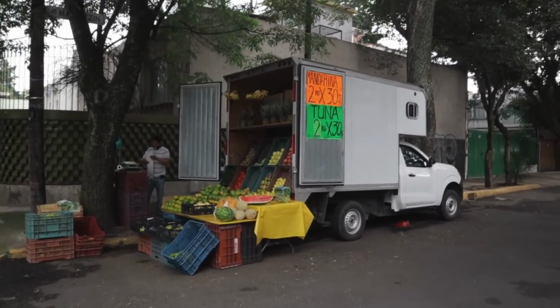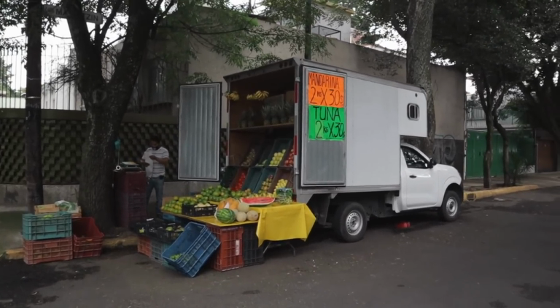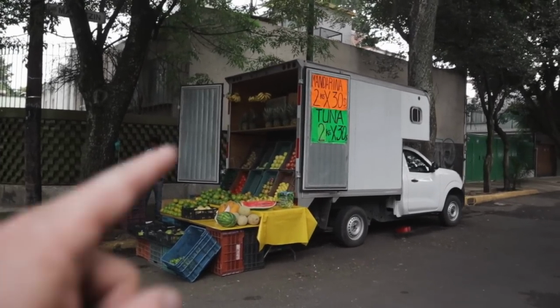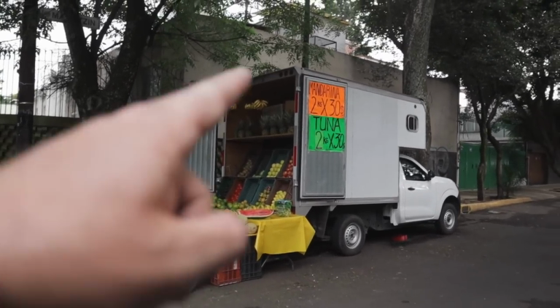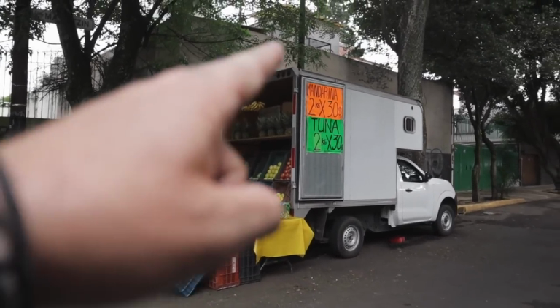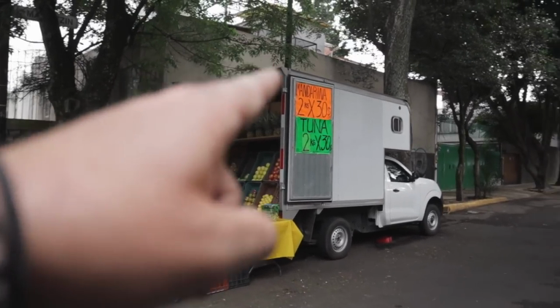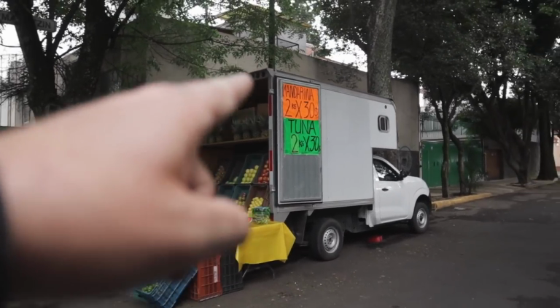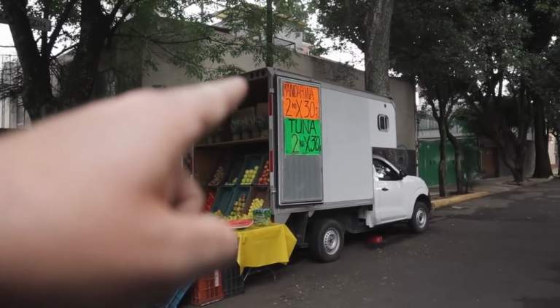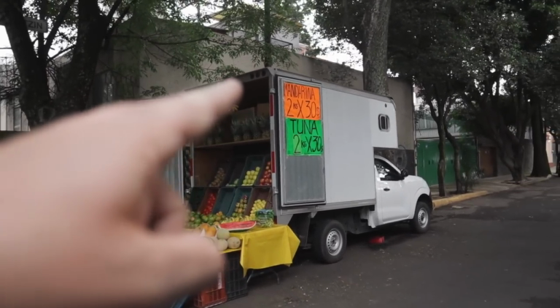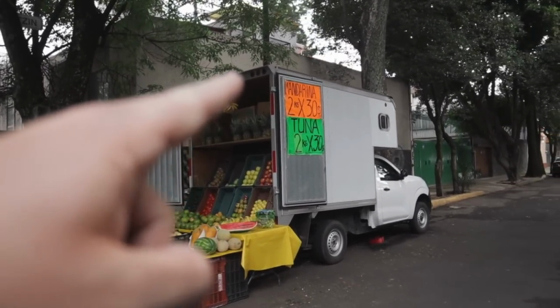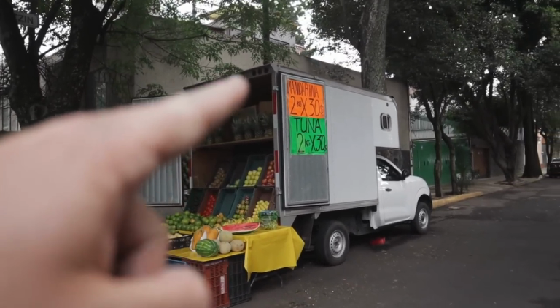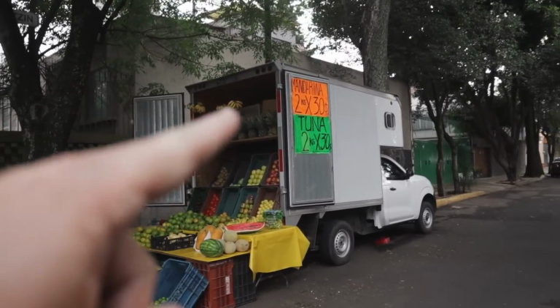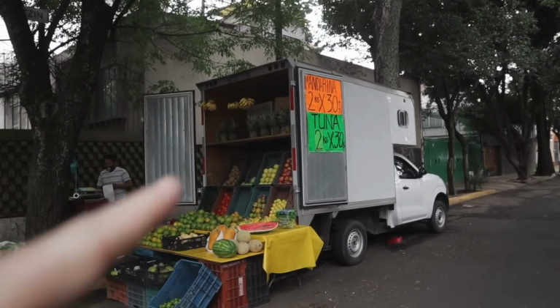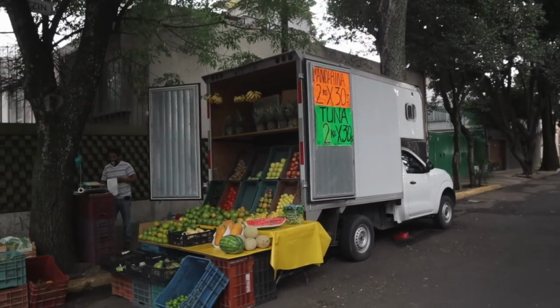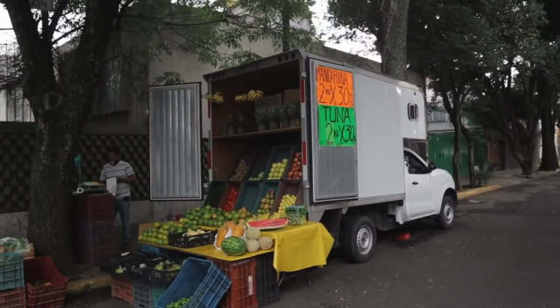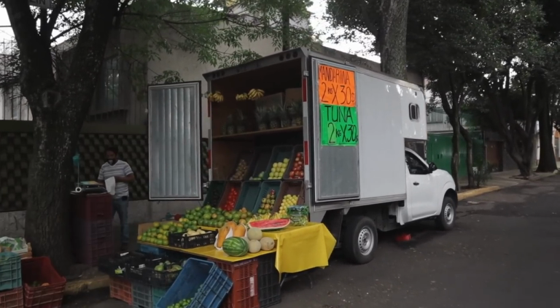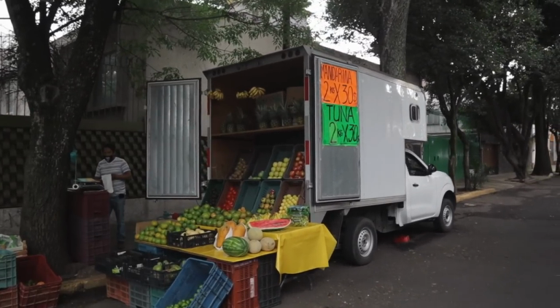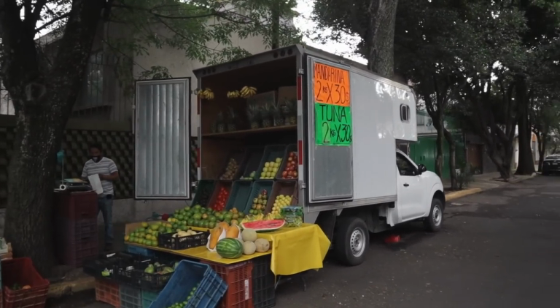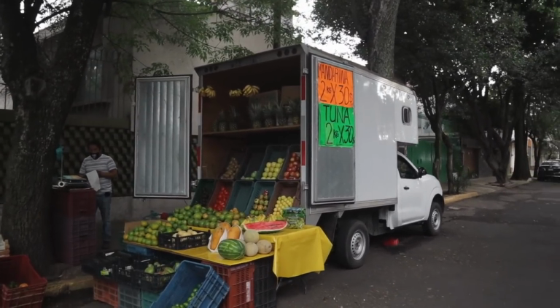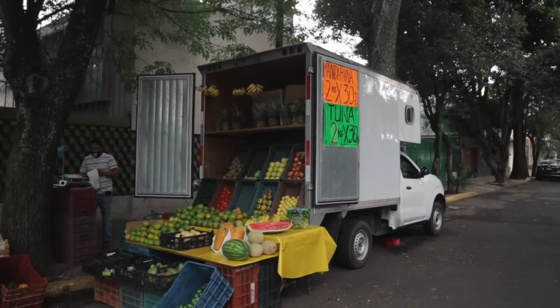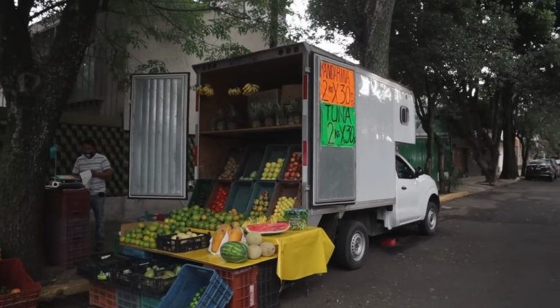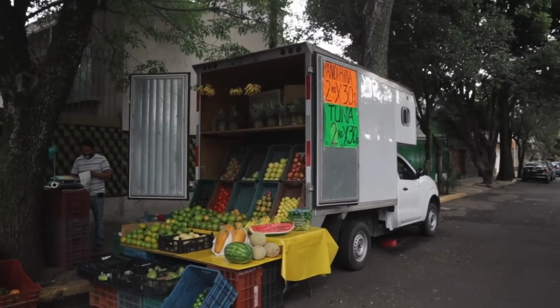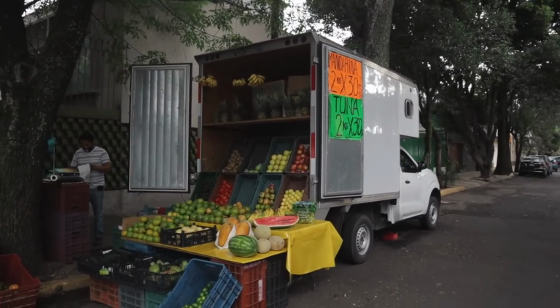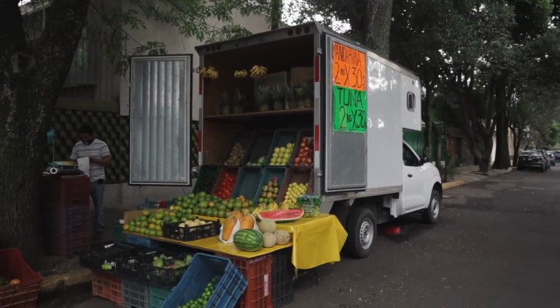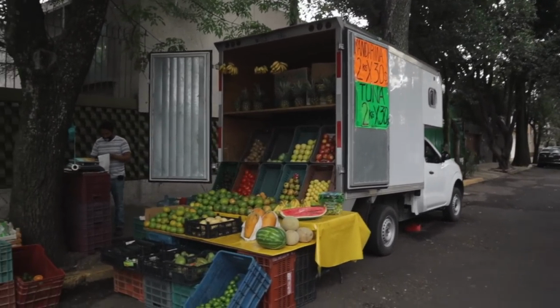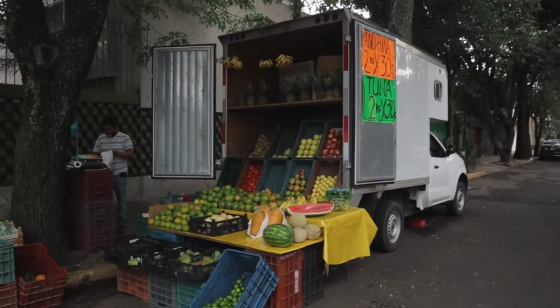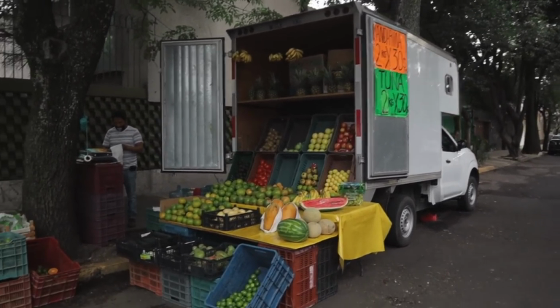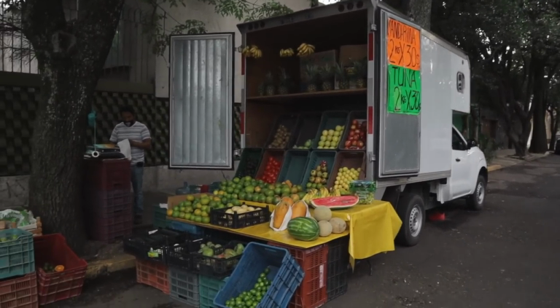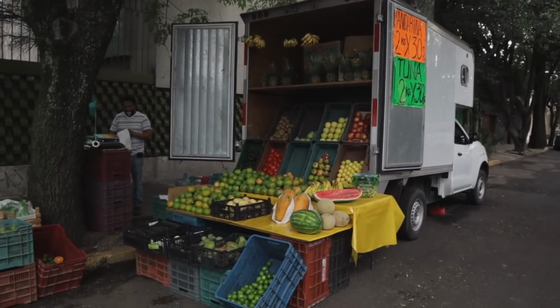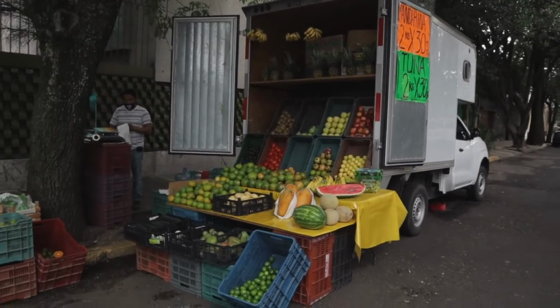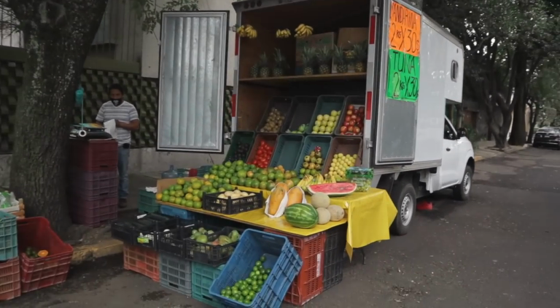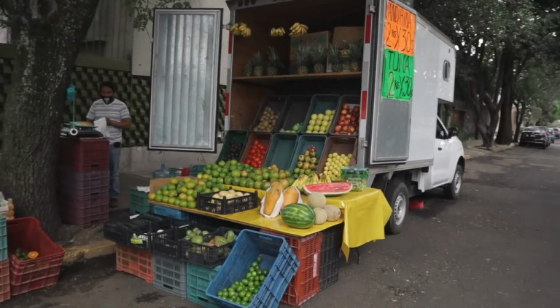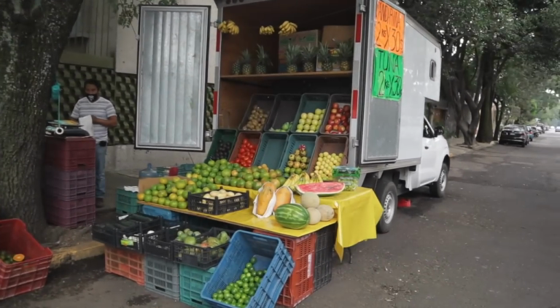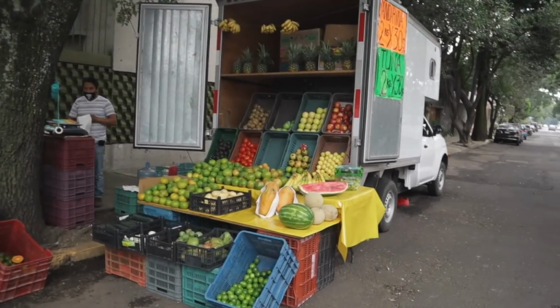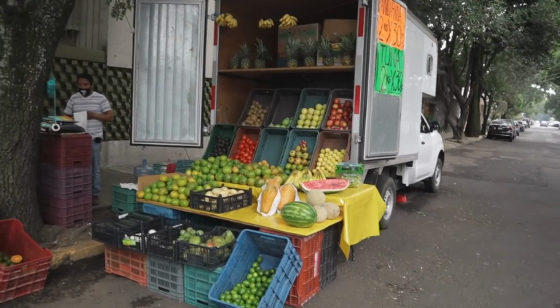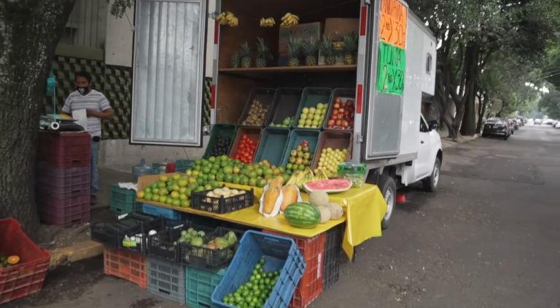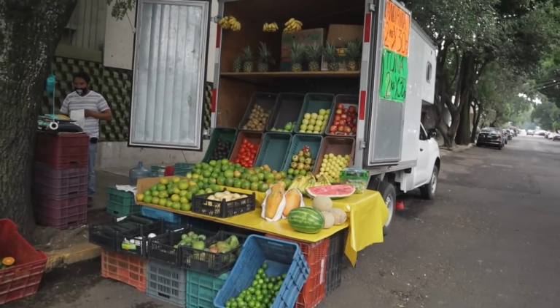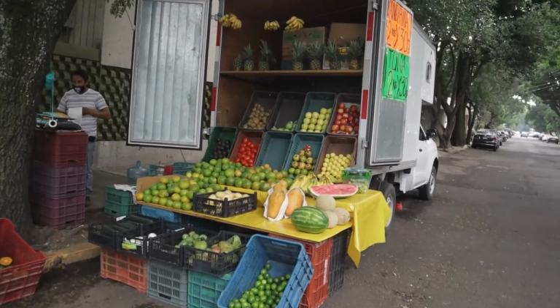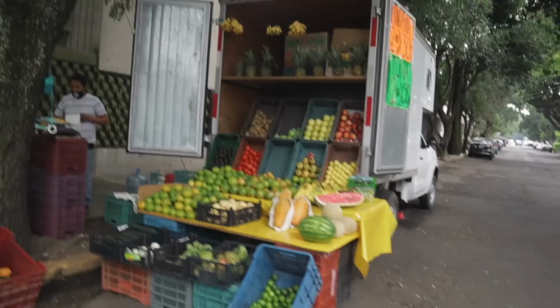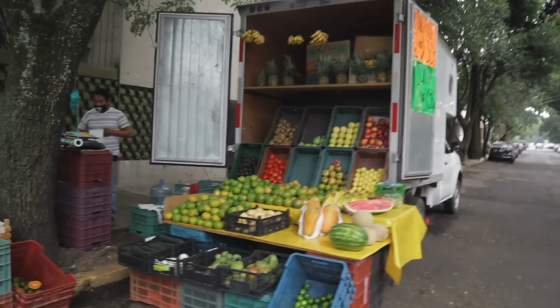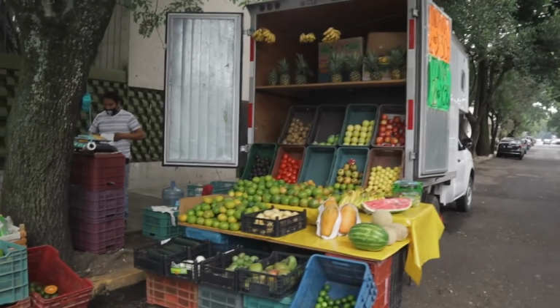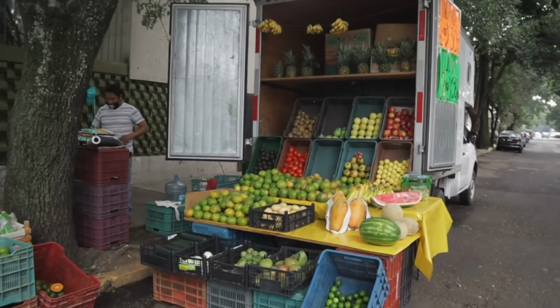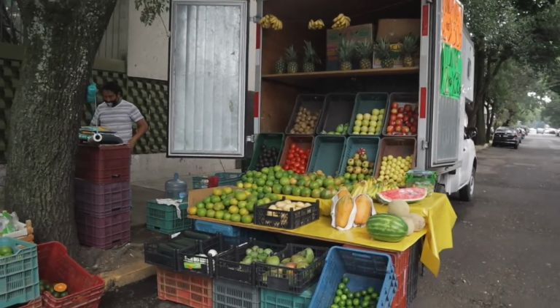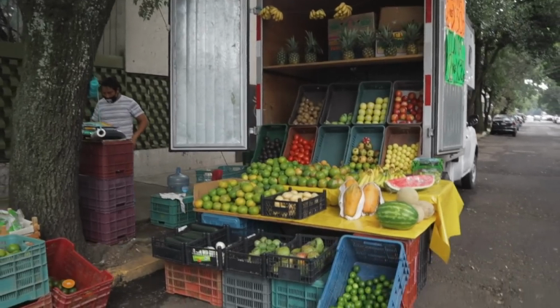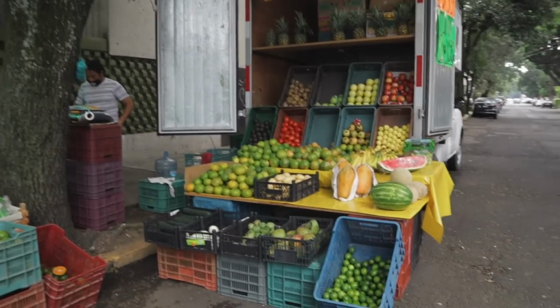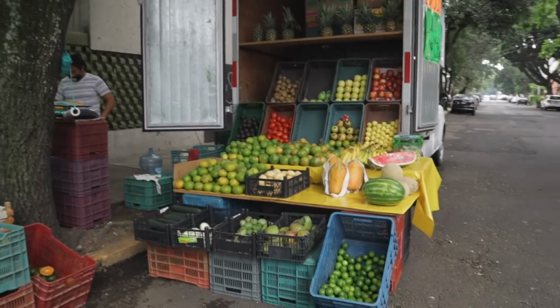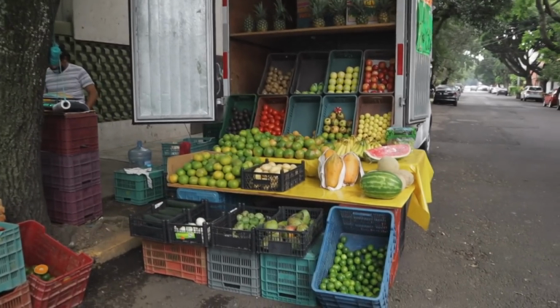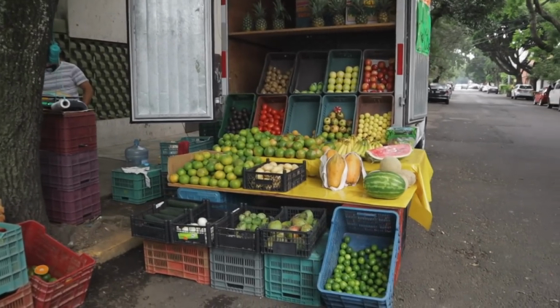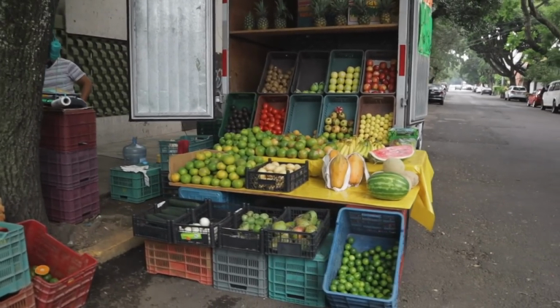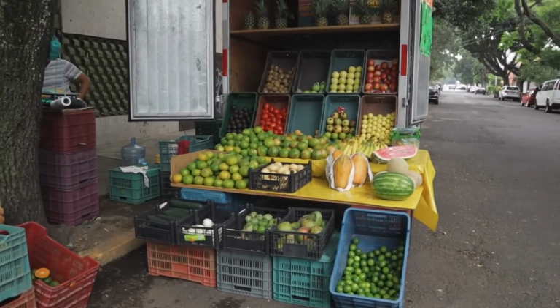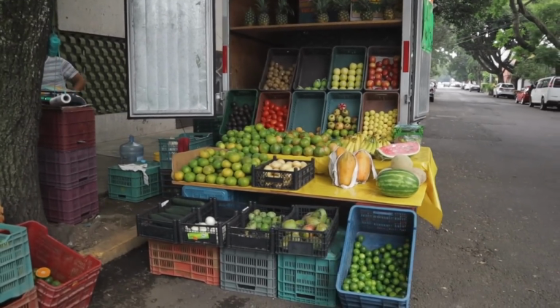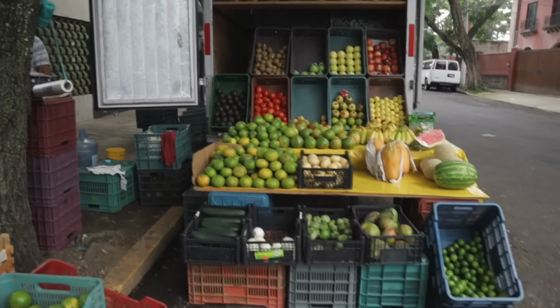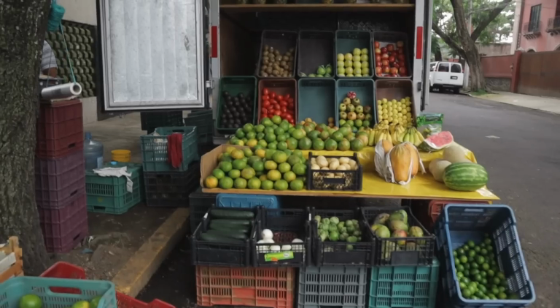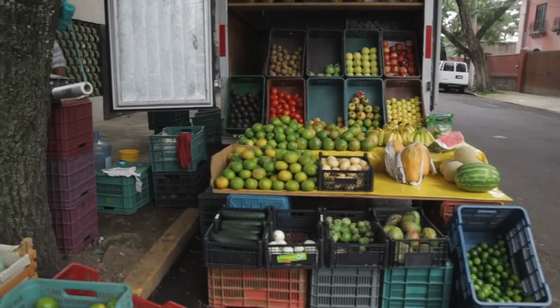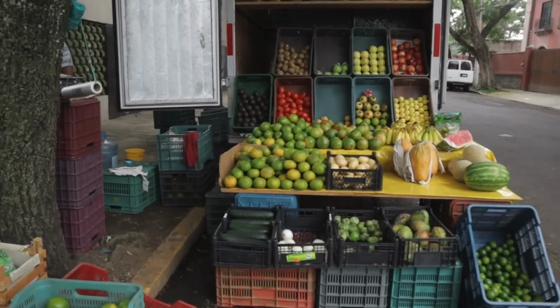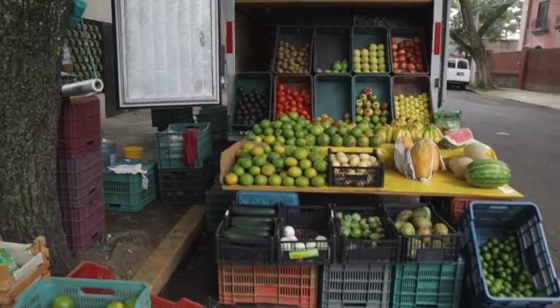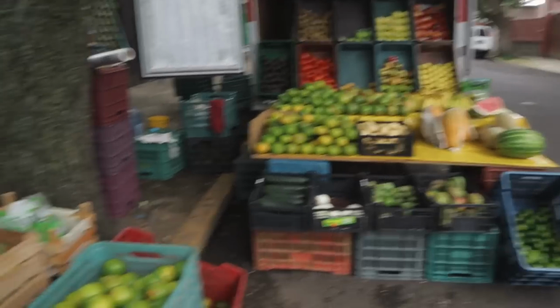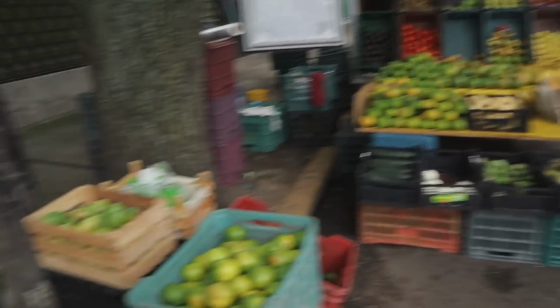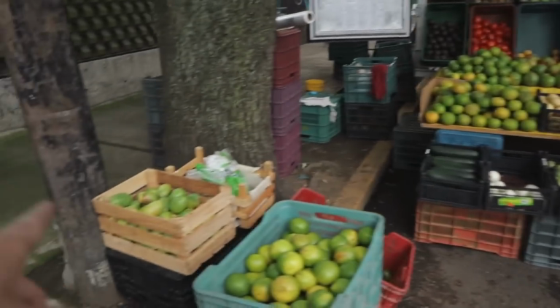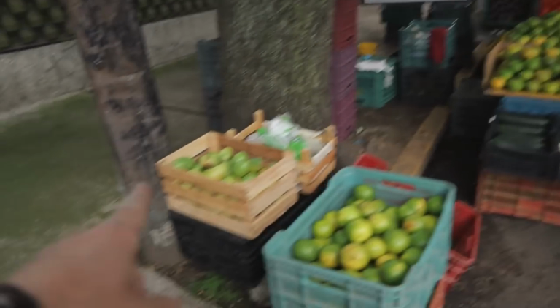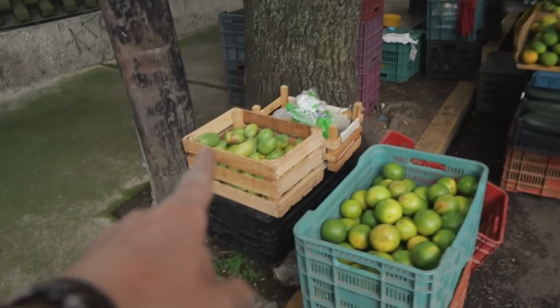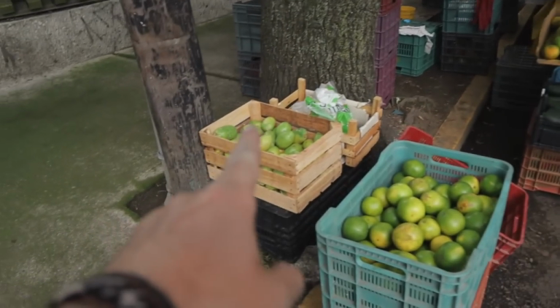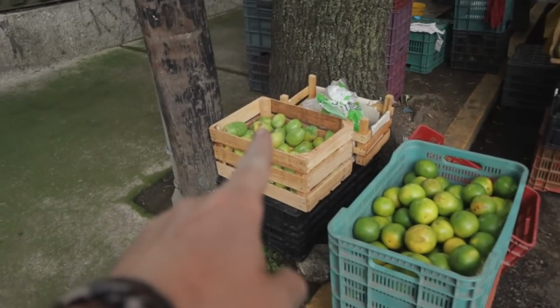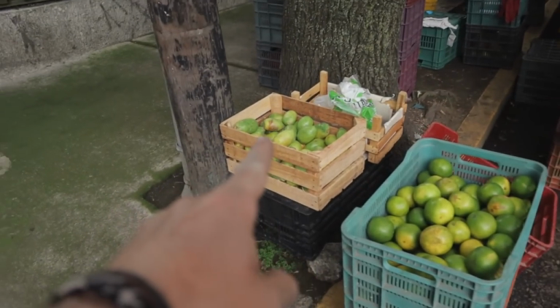And look, it's a food trip! Tuna — tuna fruit.